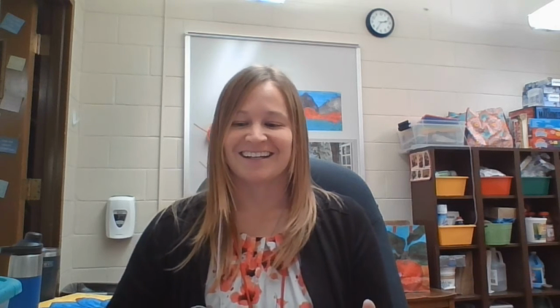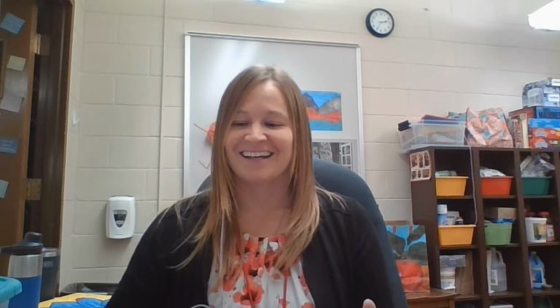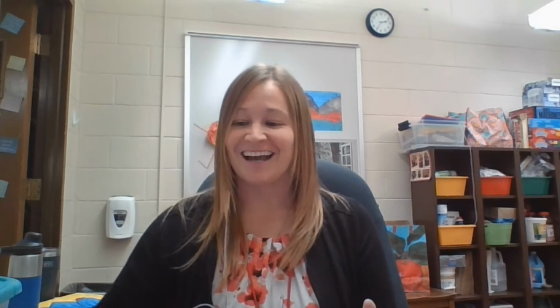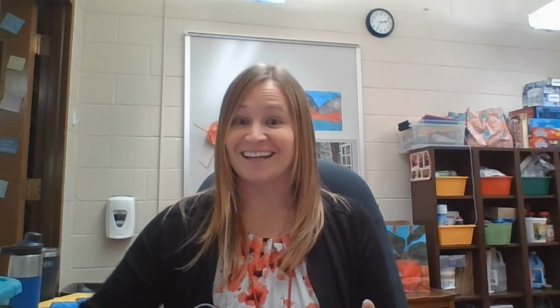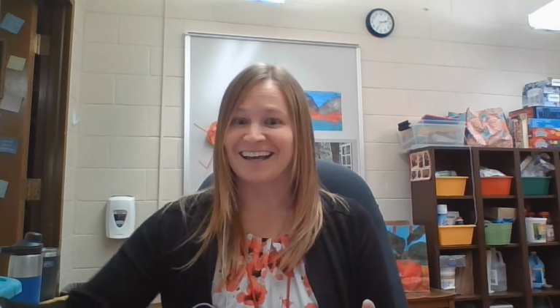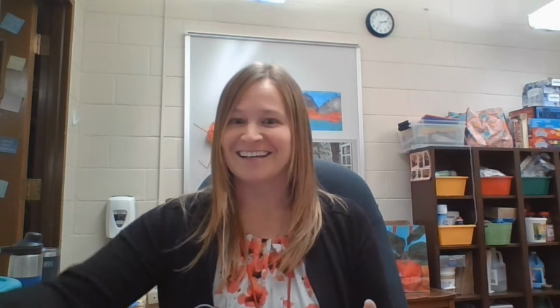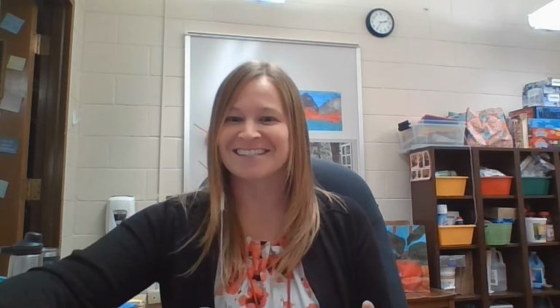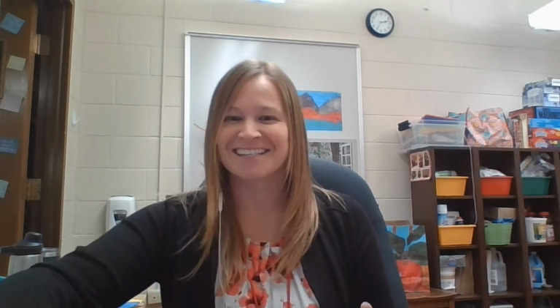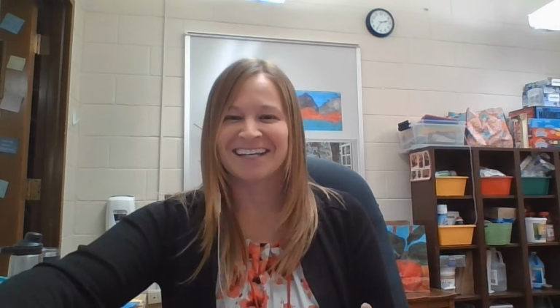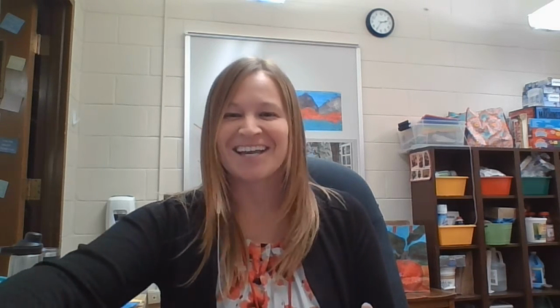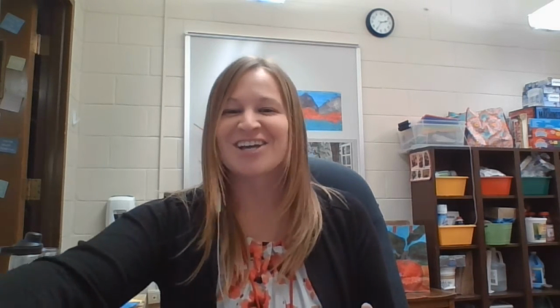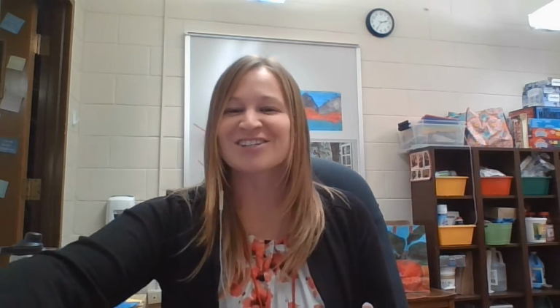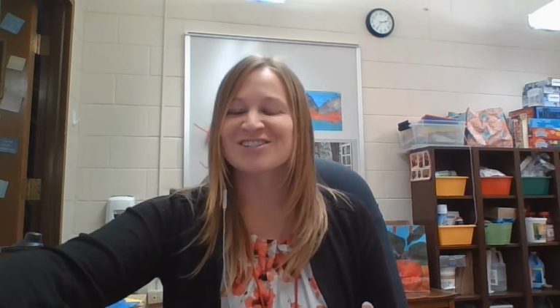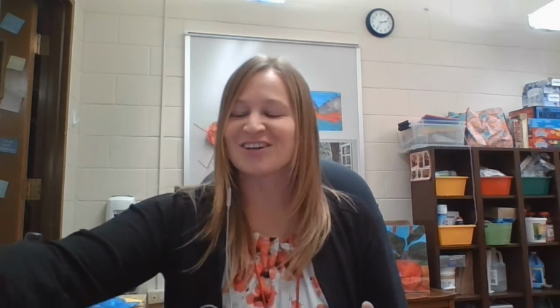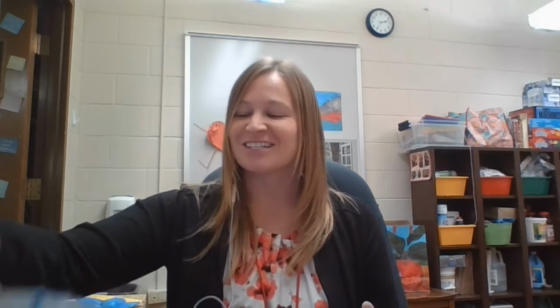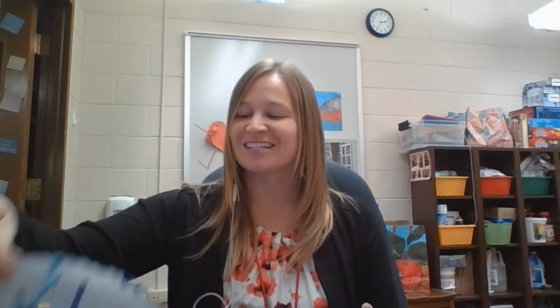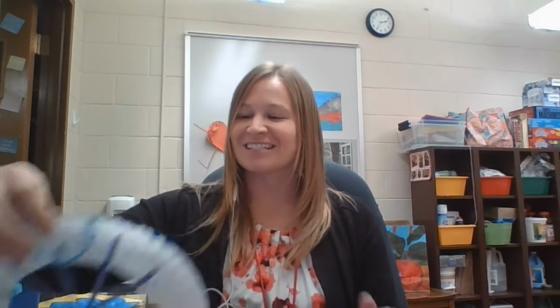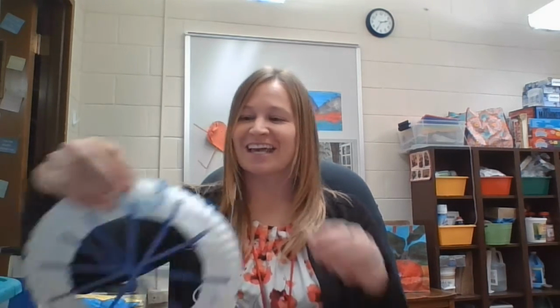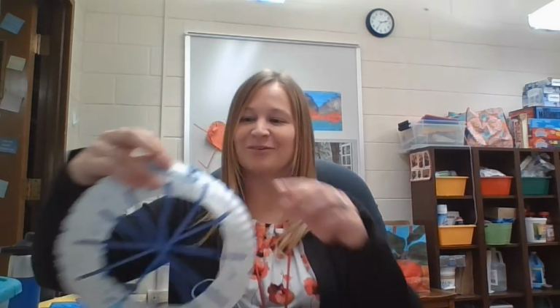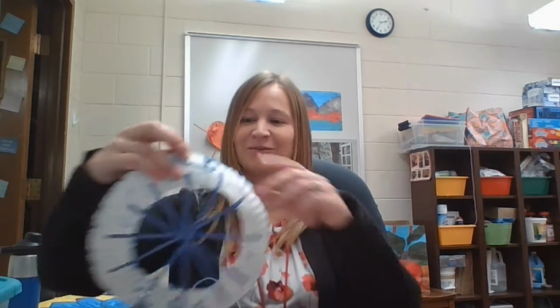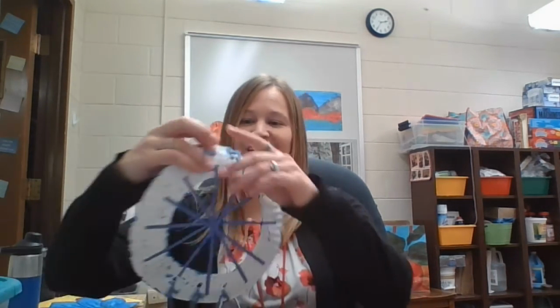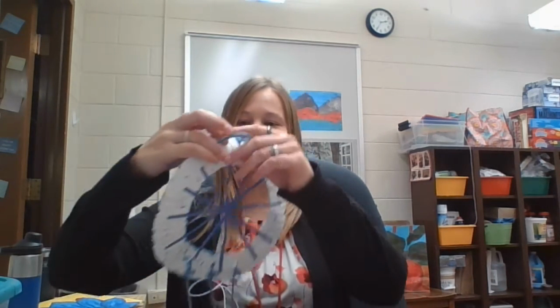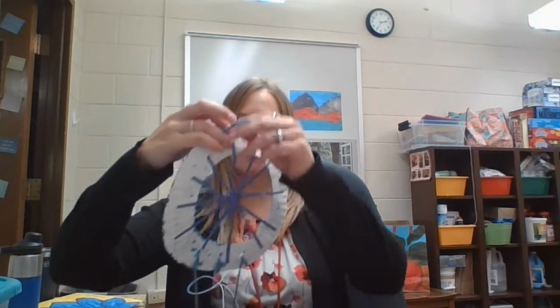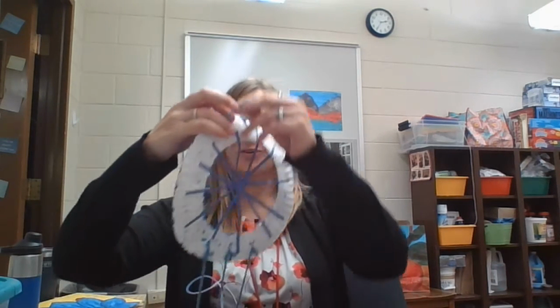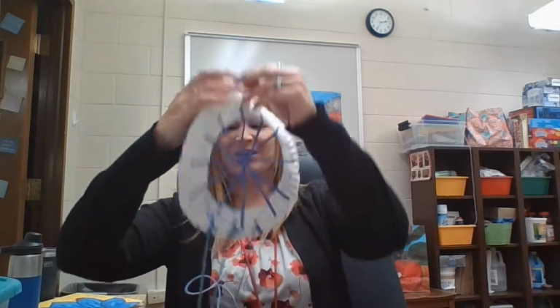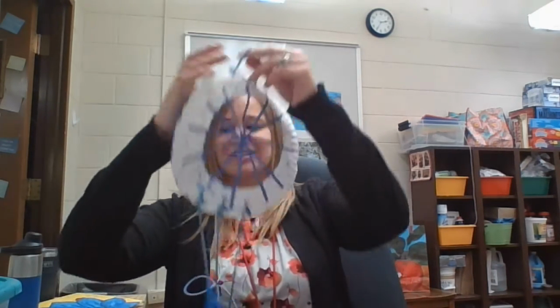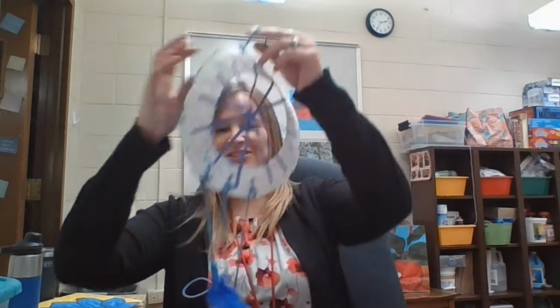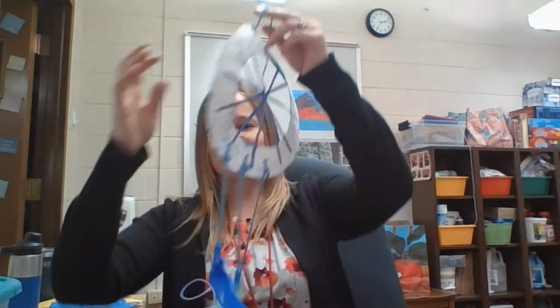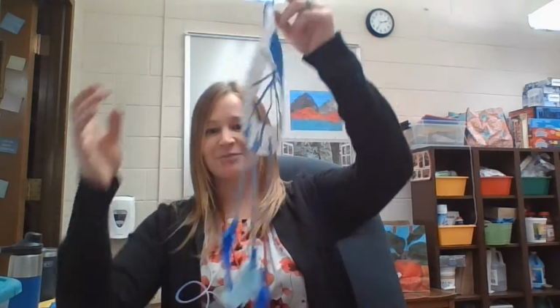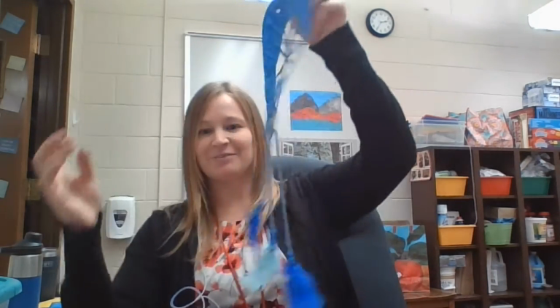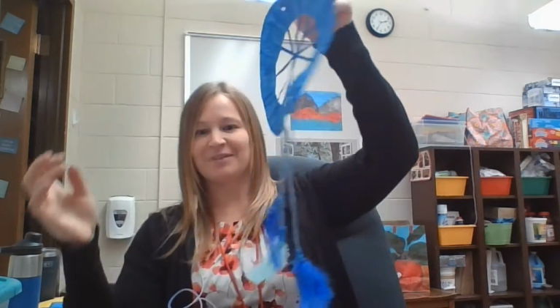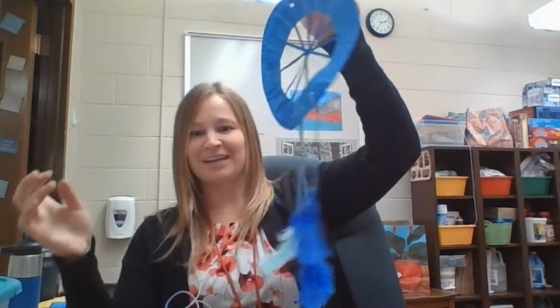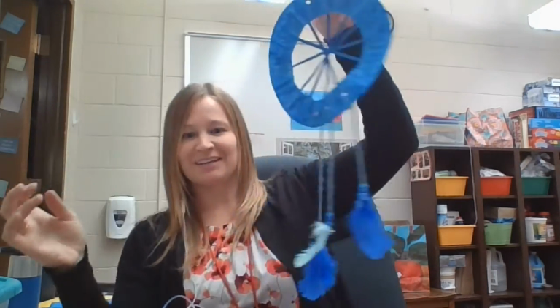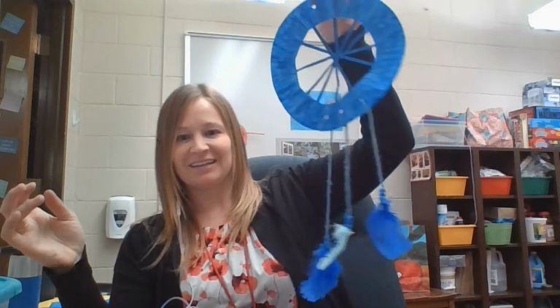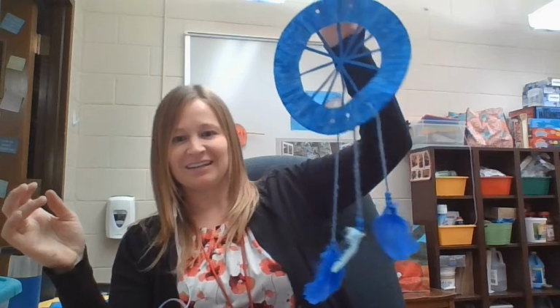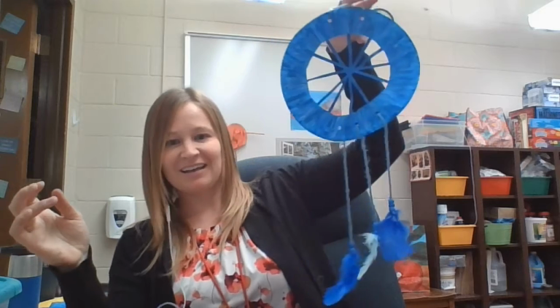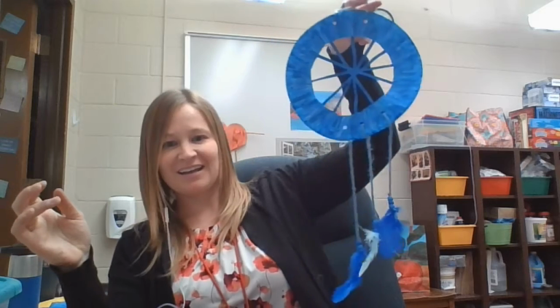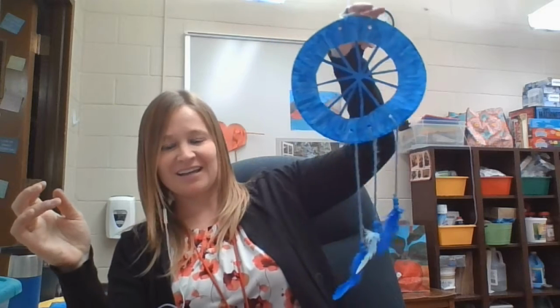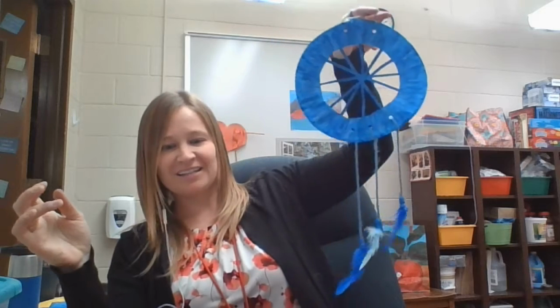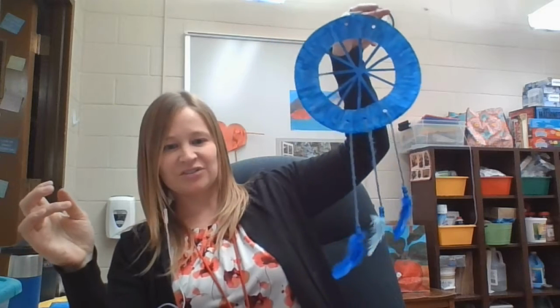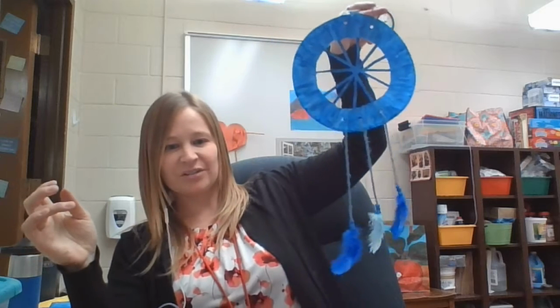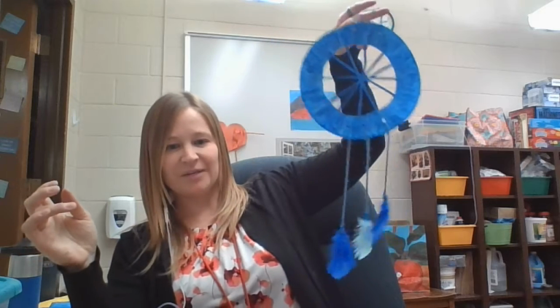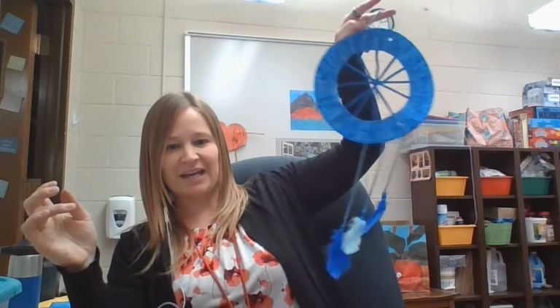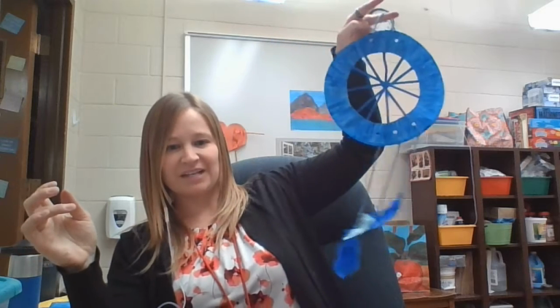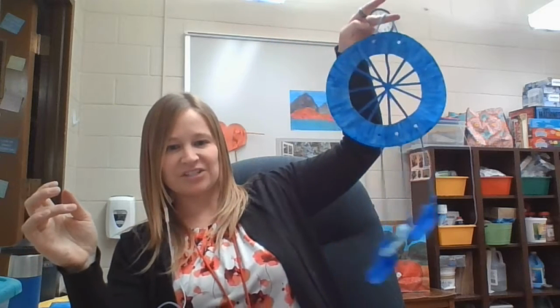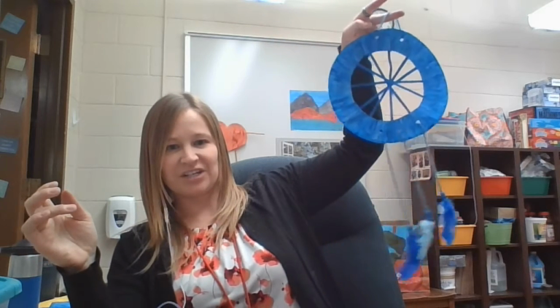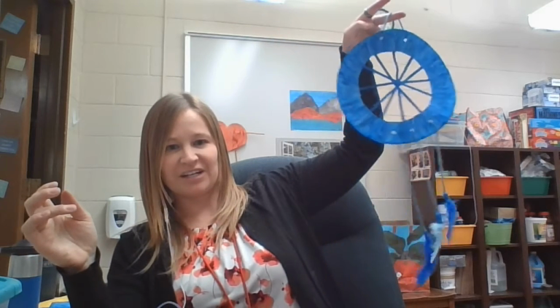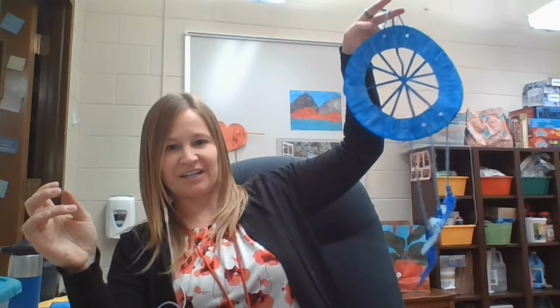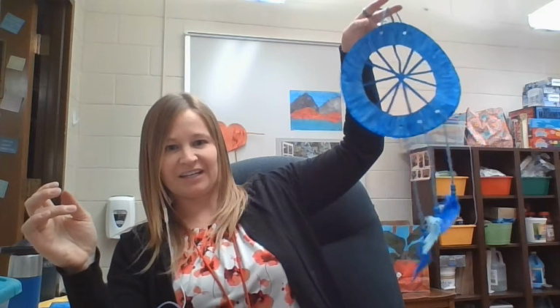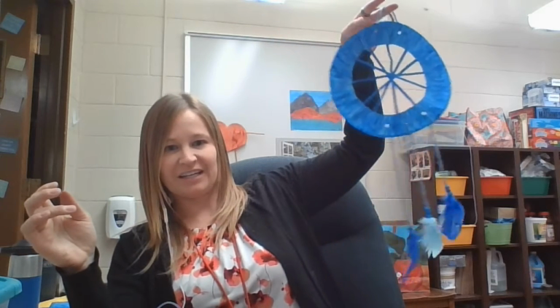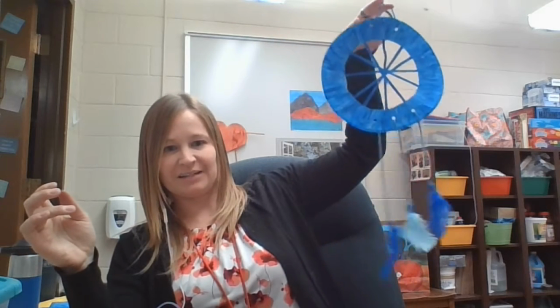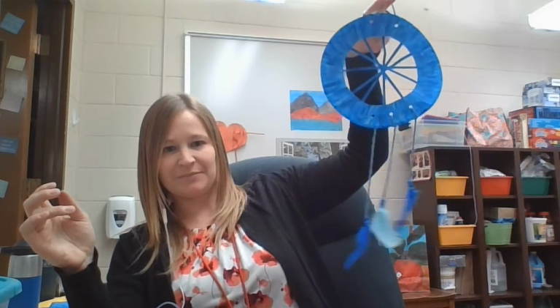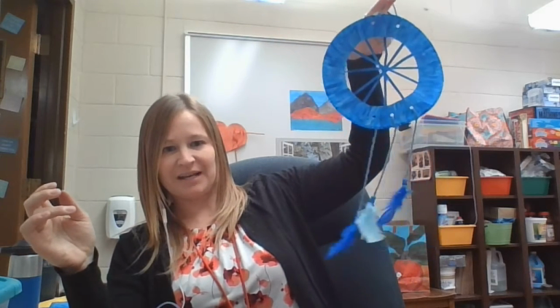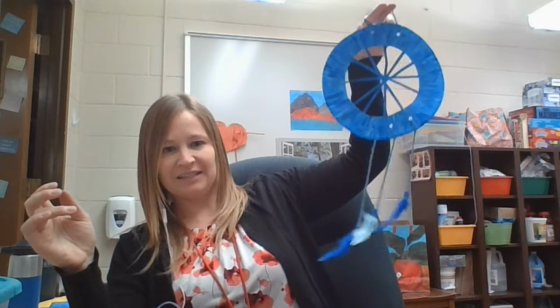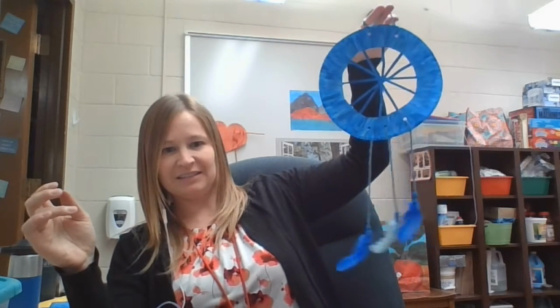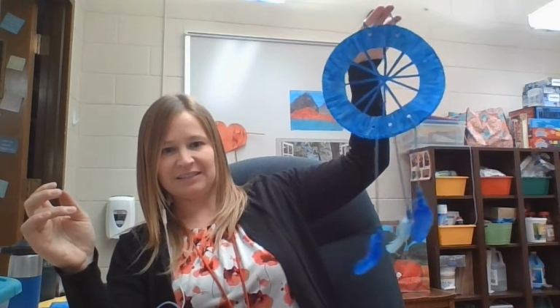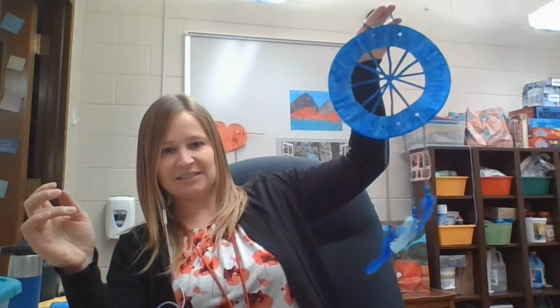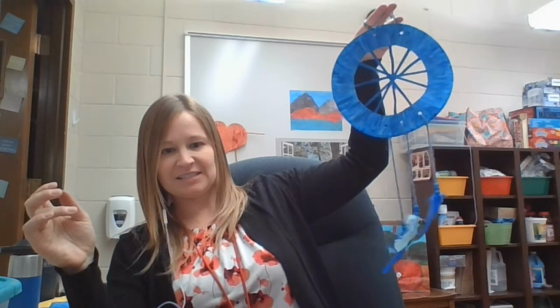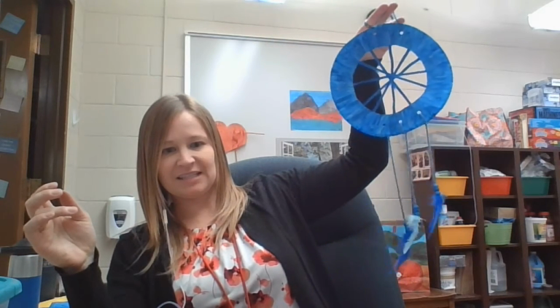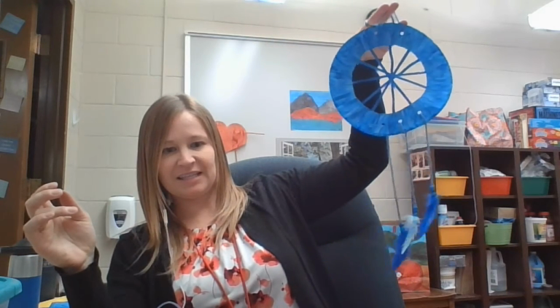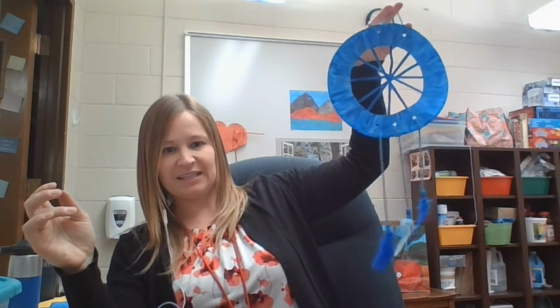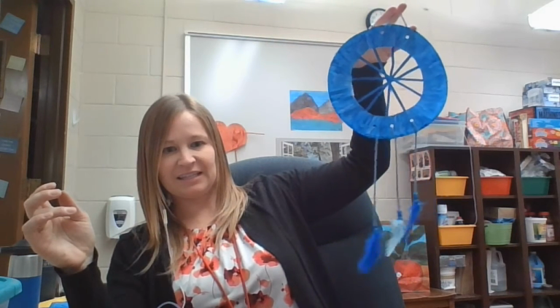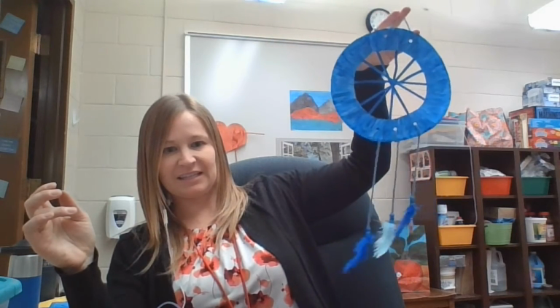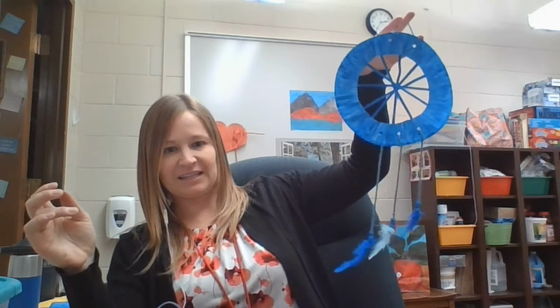Hi guys, so today we are going to be making a dream catcher and mine looks like this.